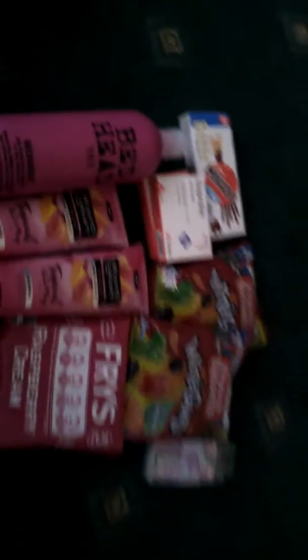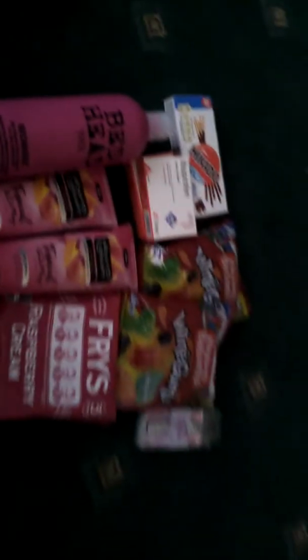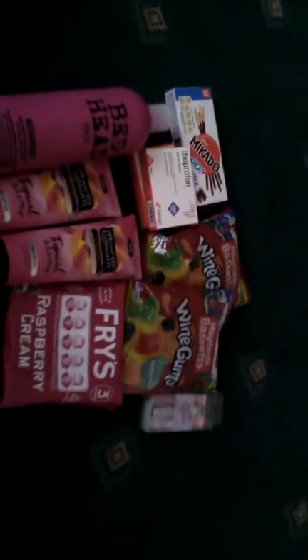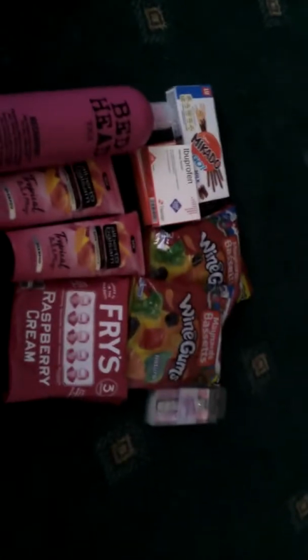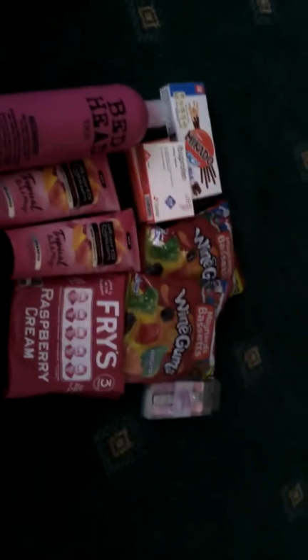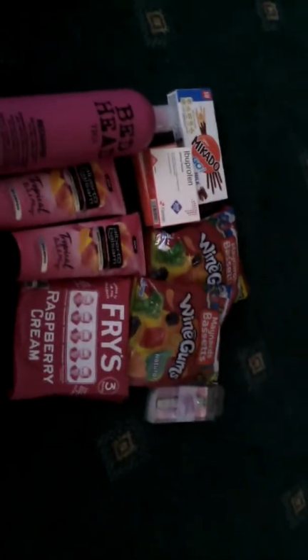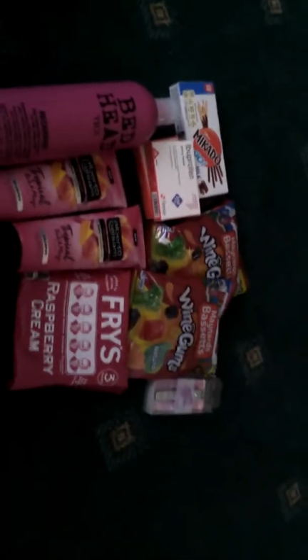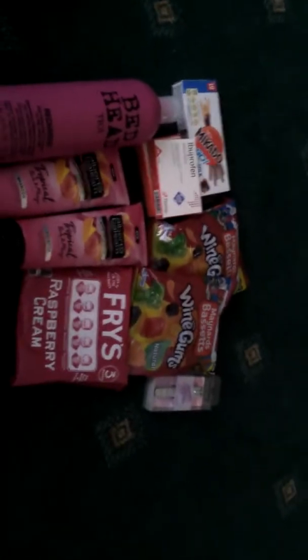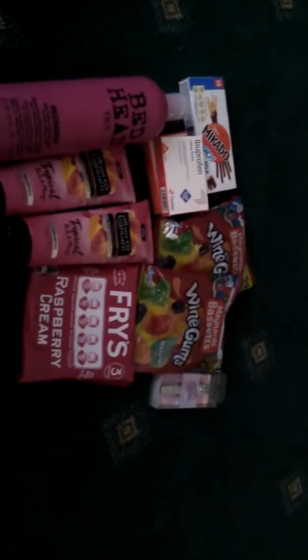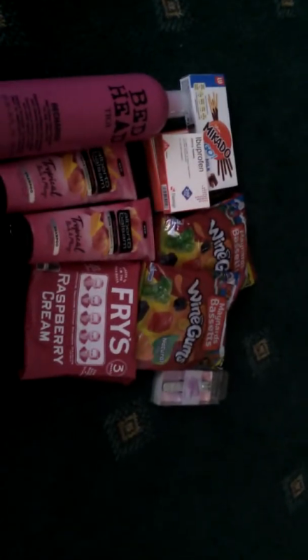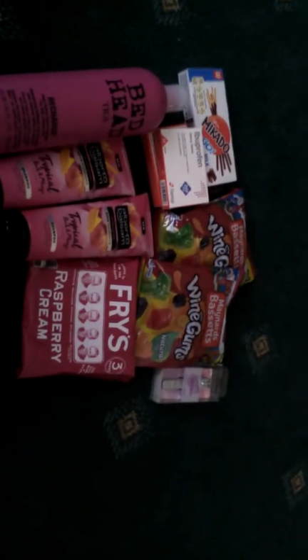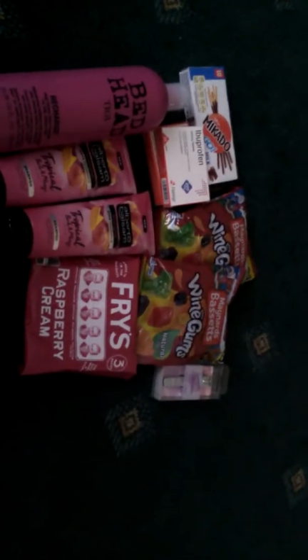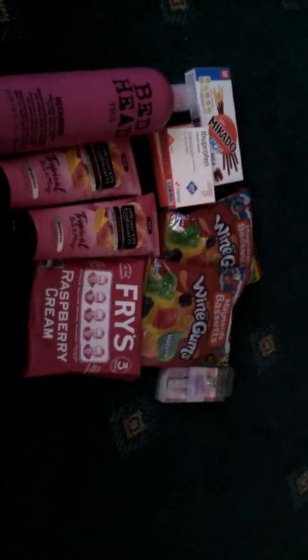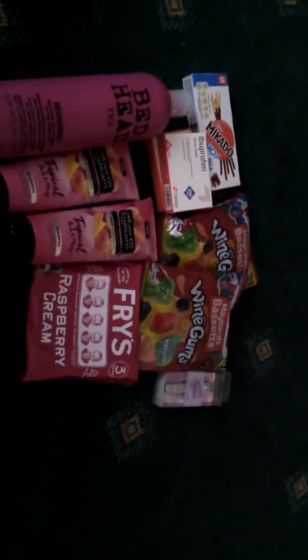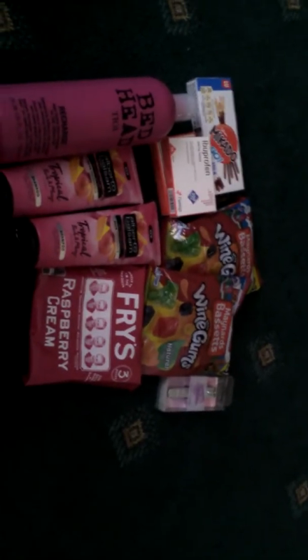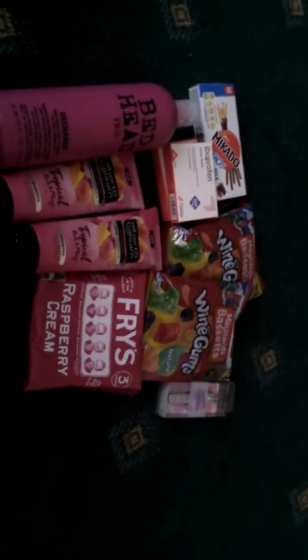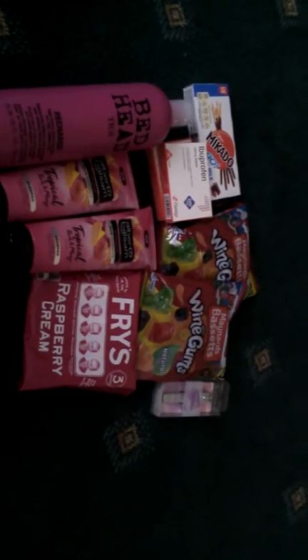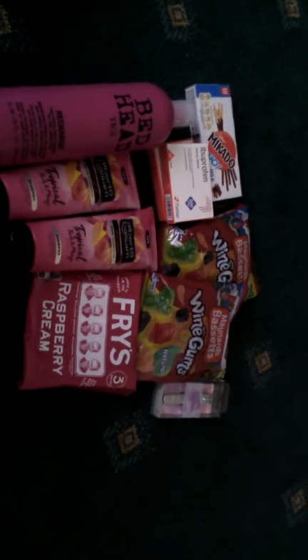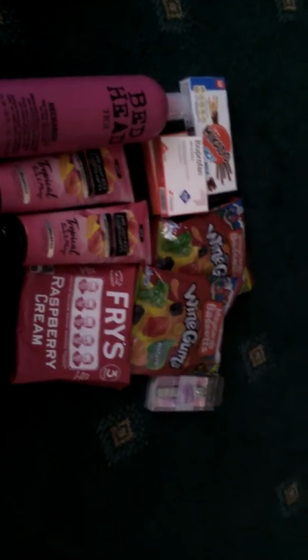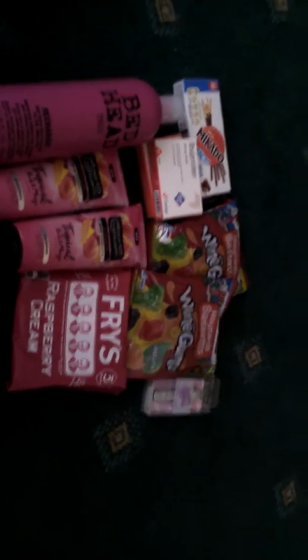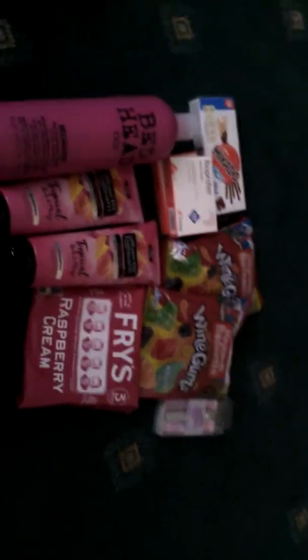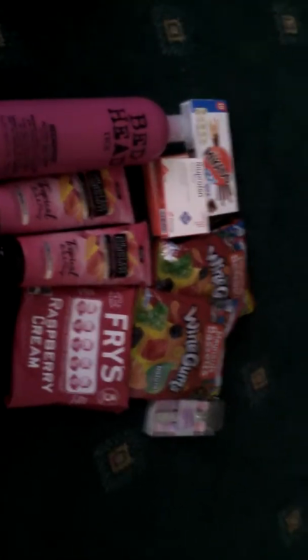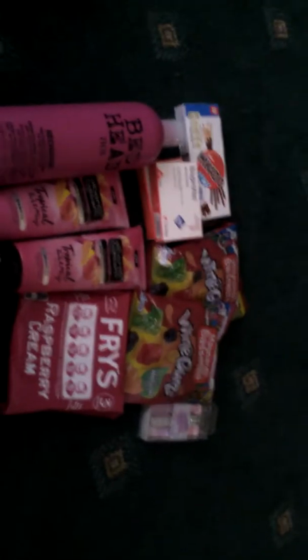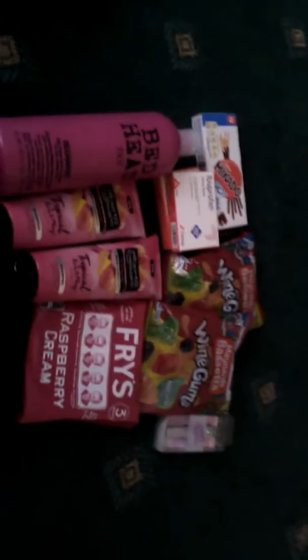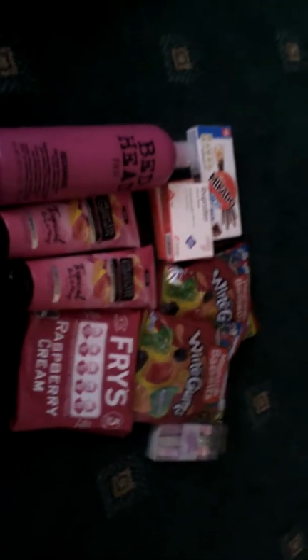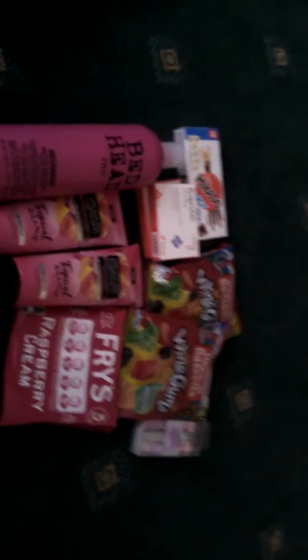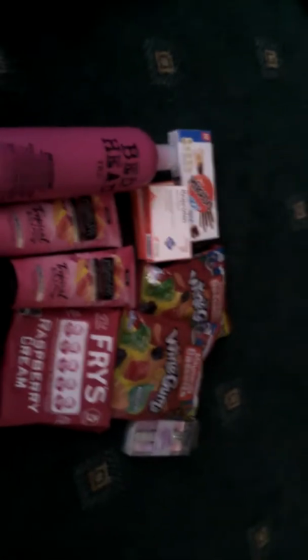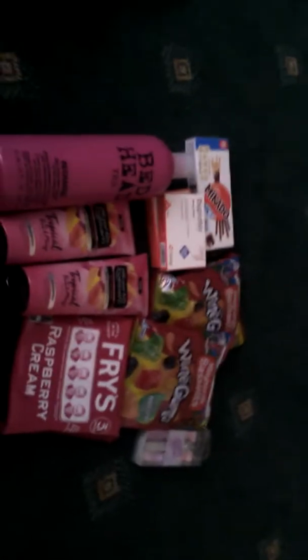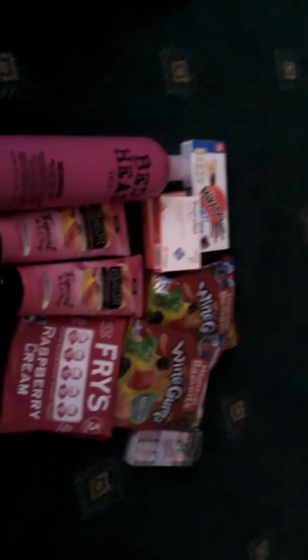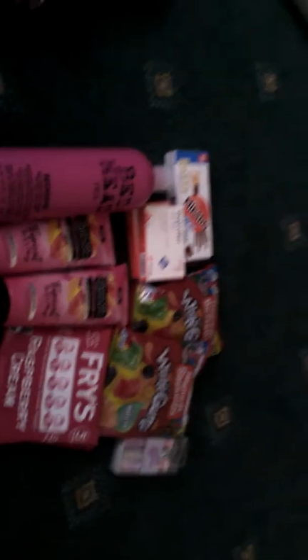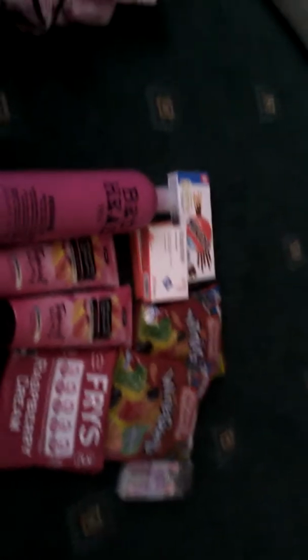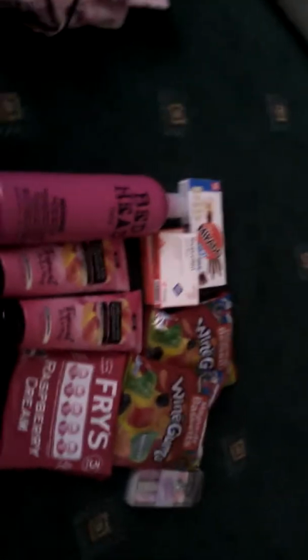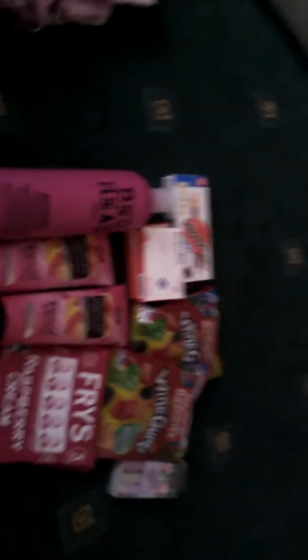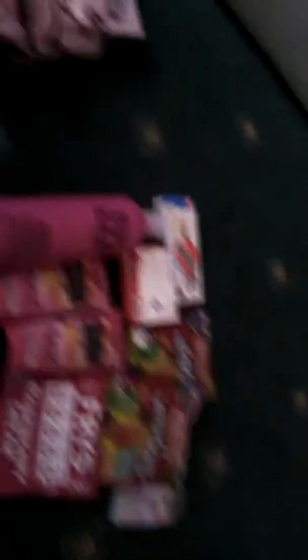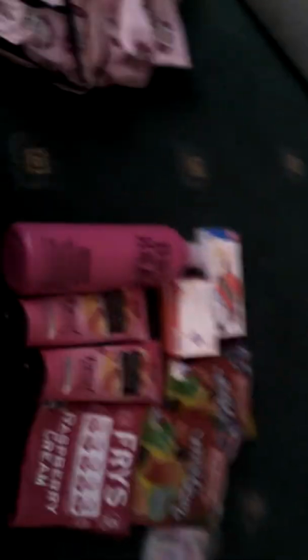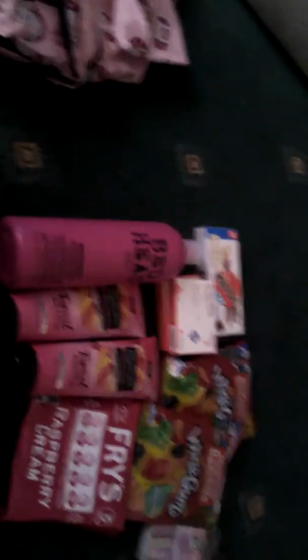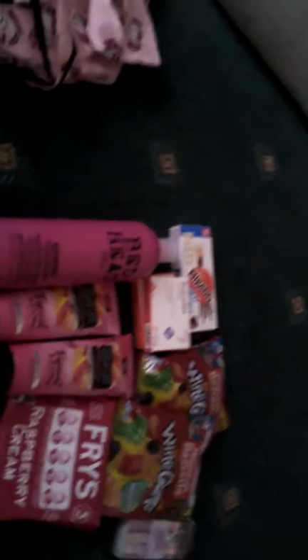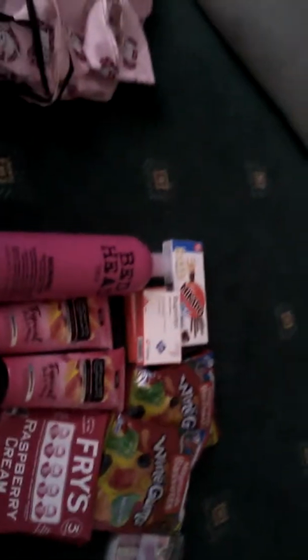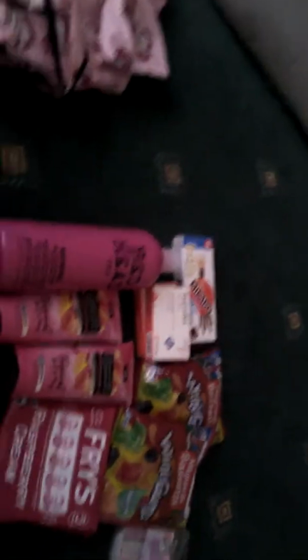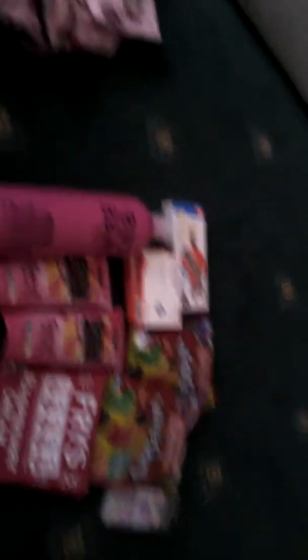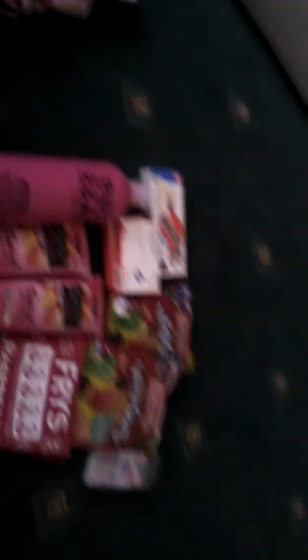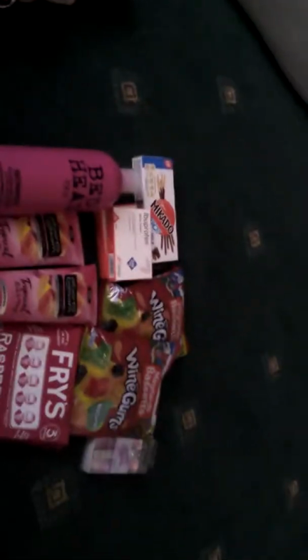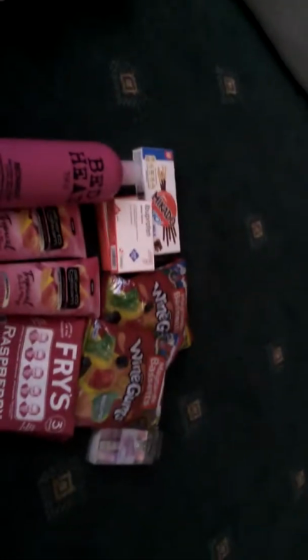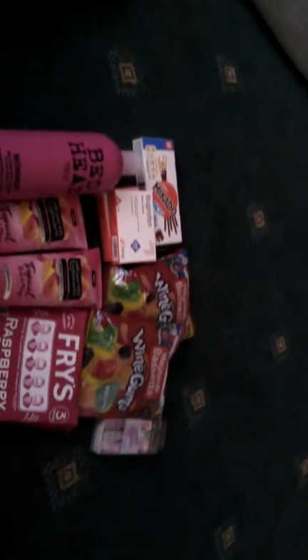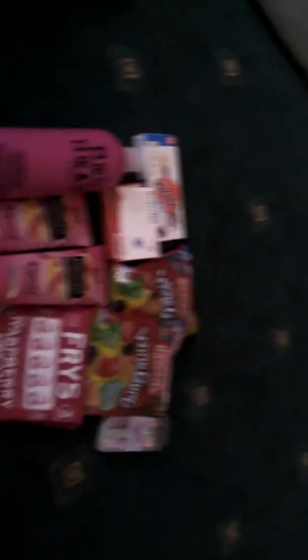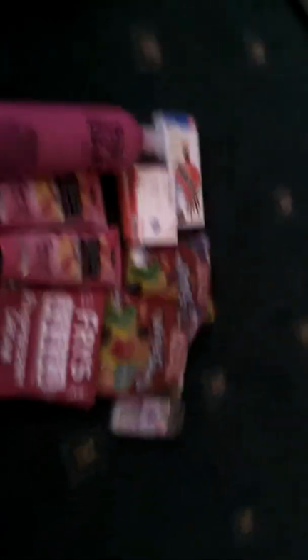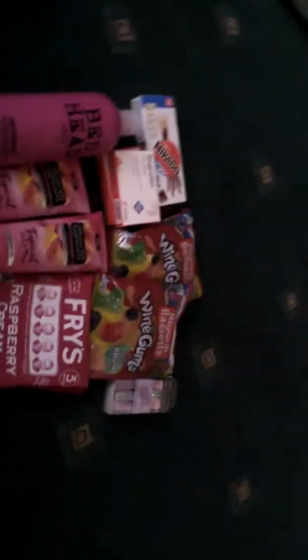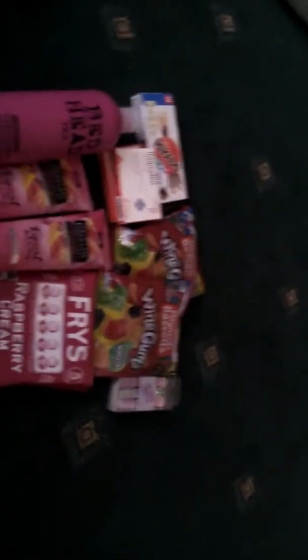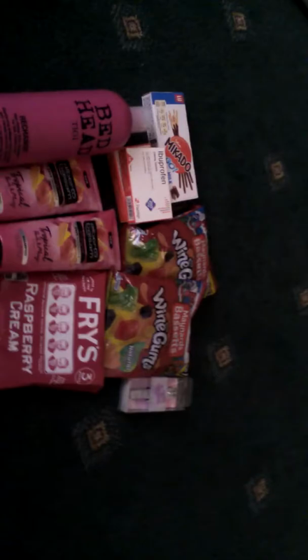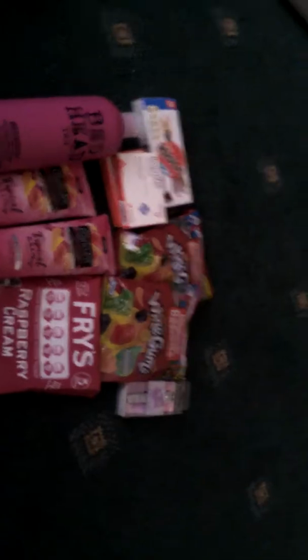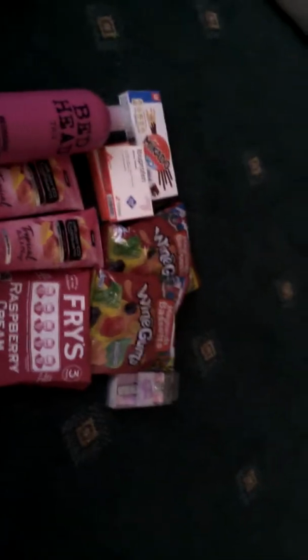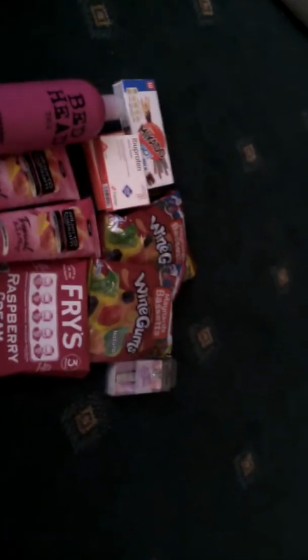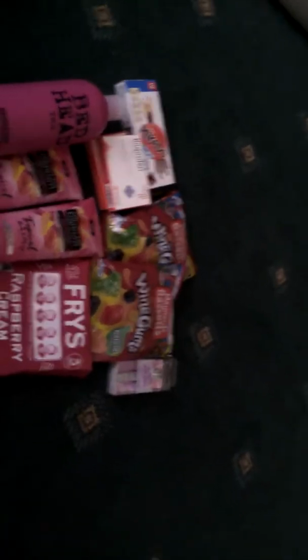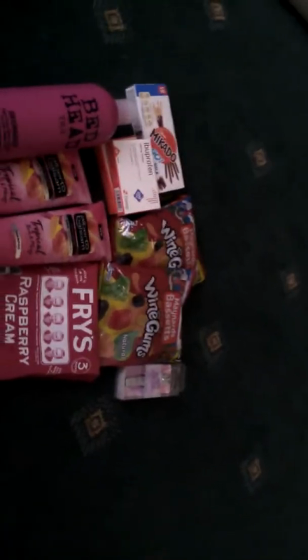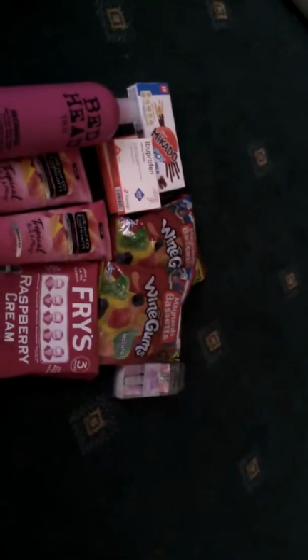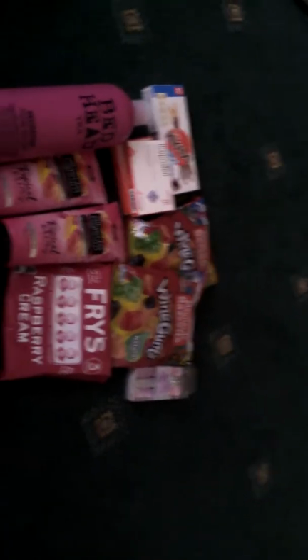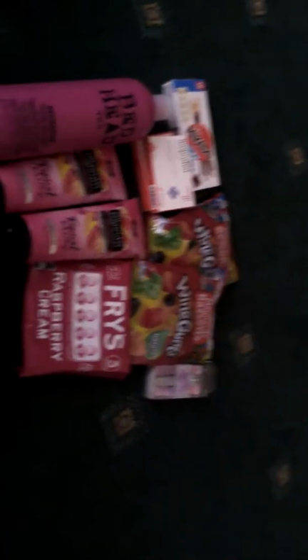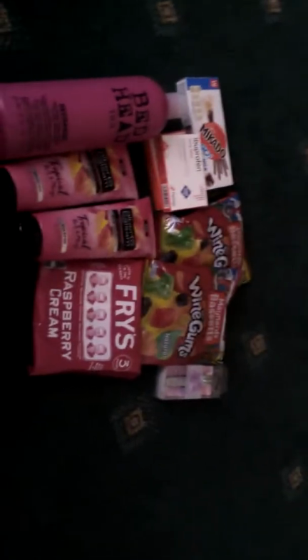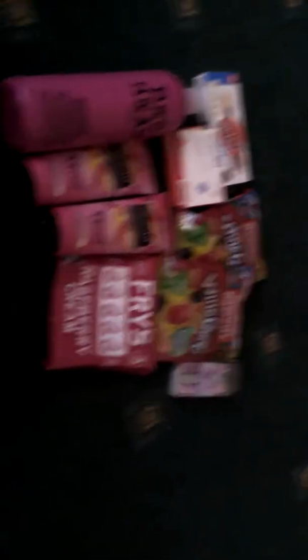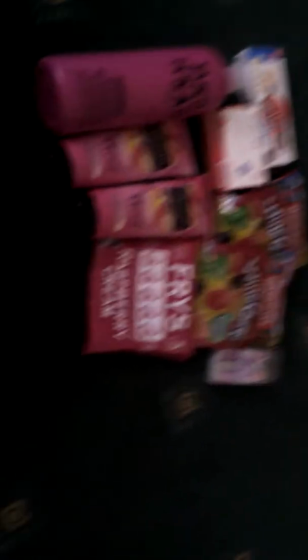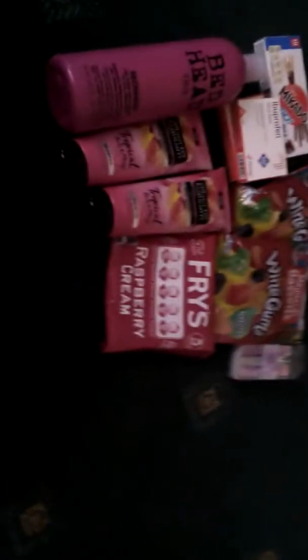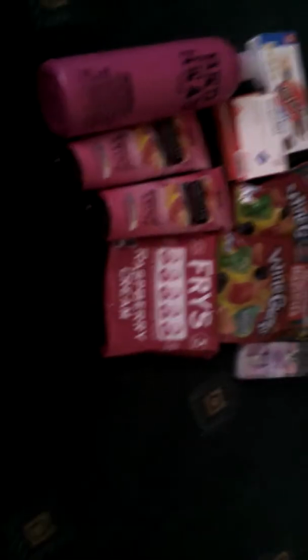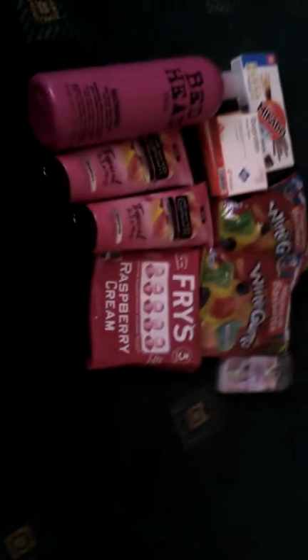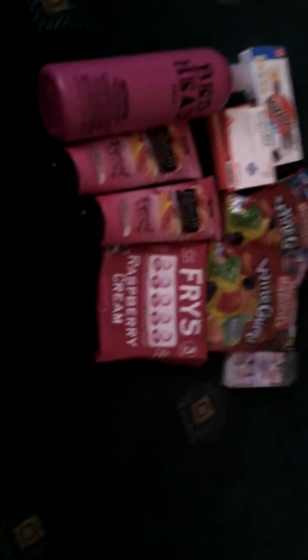So that was everything I picked up today in B&M. I hope you like this haul. Give it a good thumbs up and I'll see you in my next one. Bye.